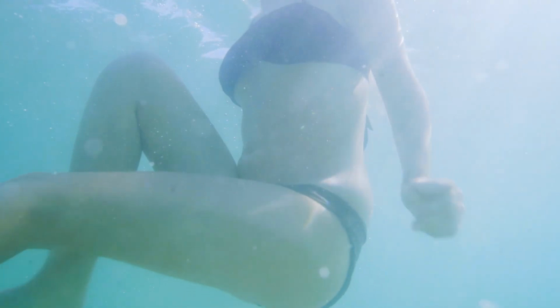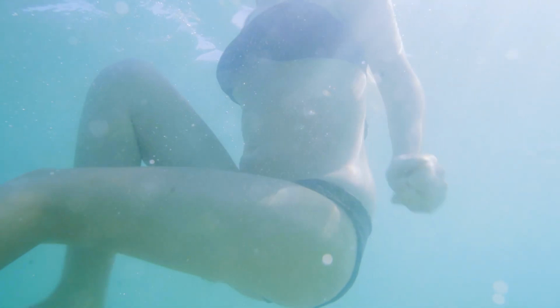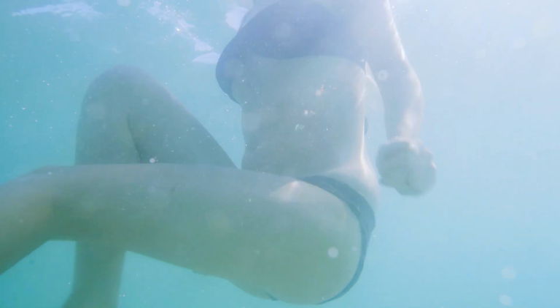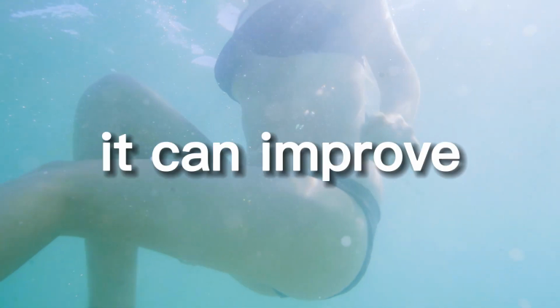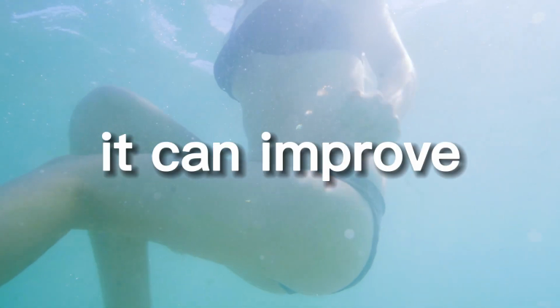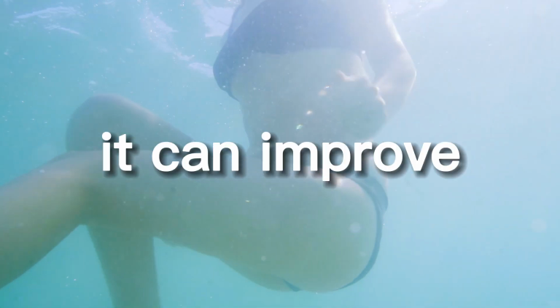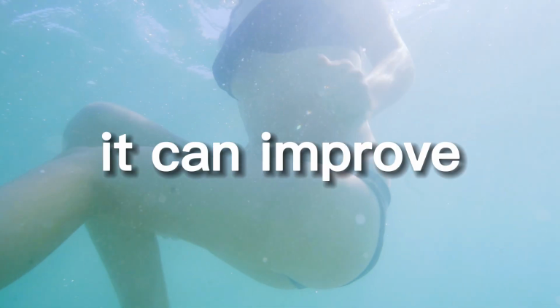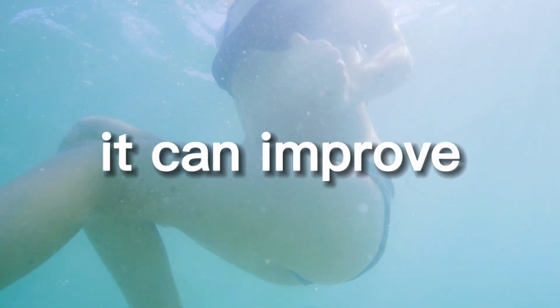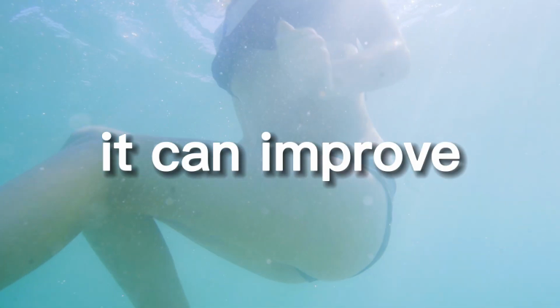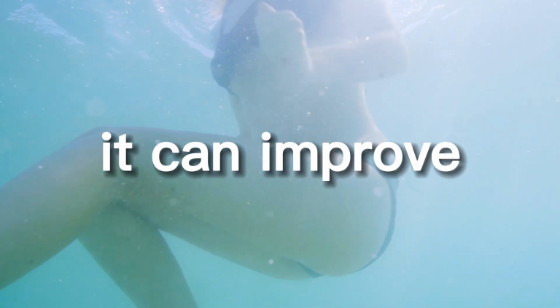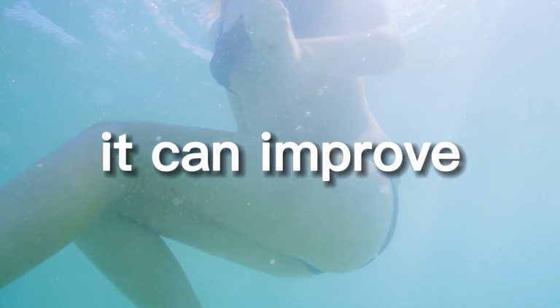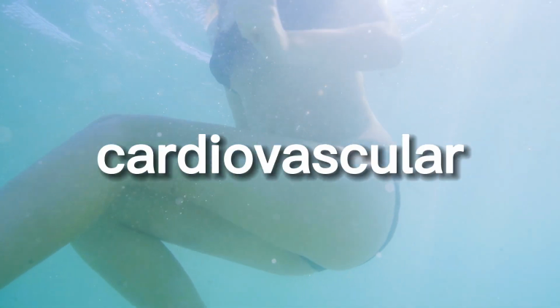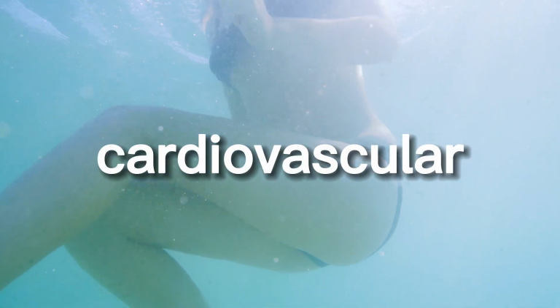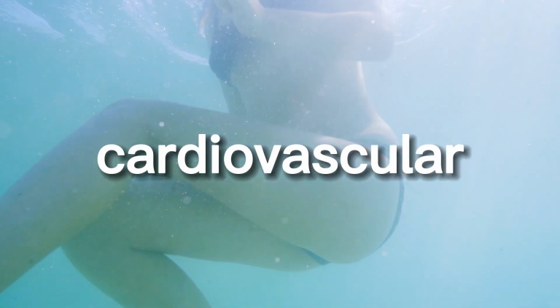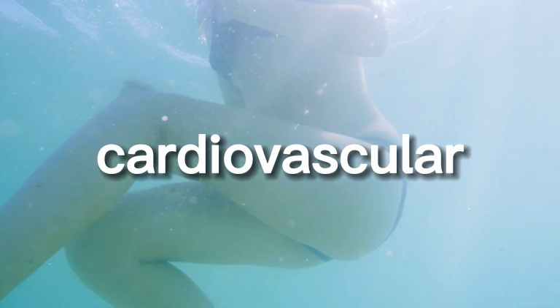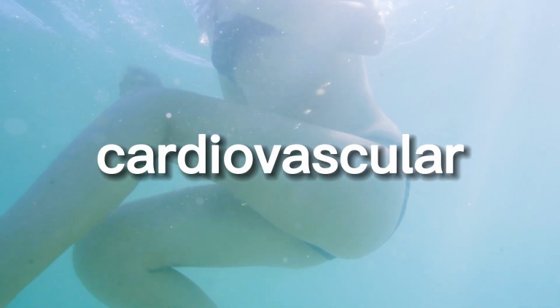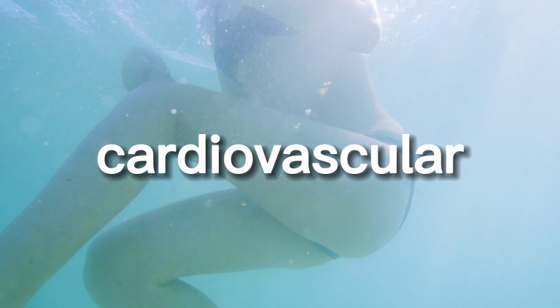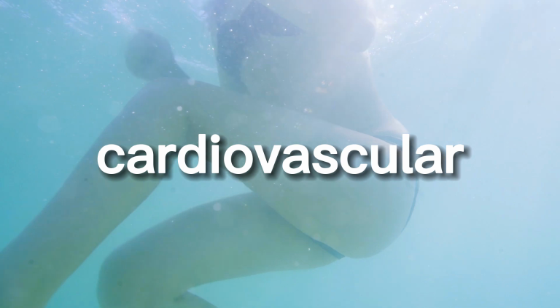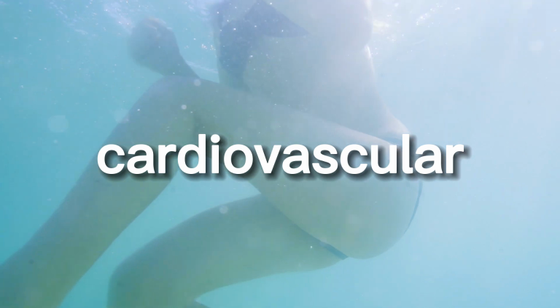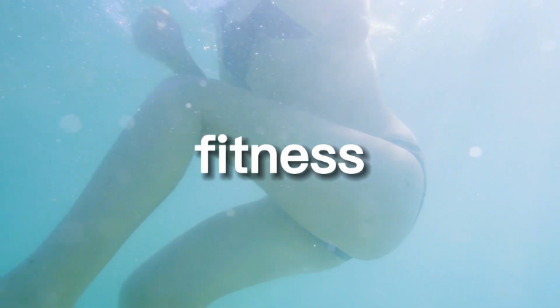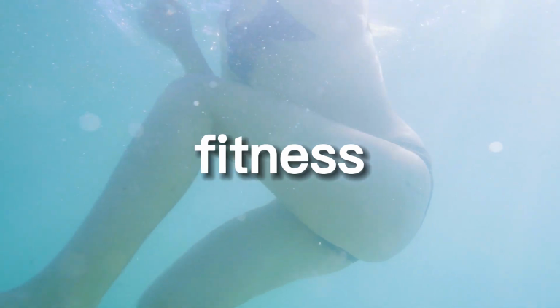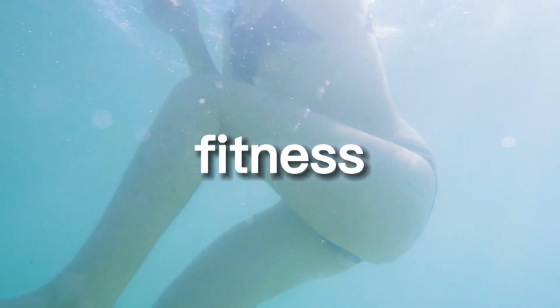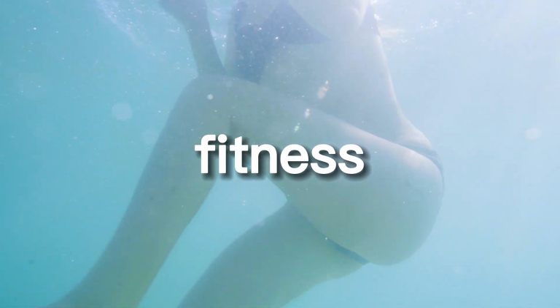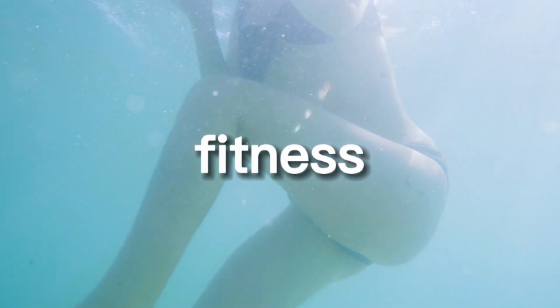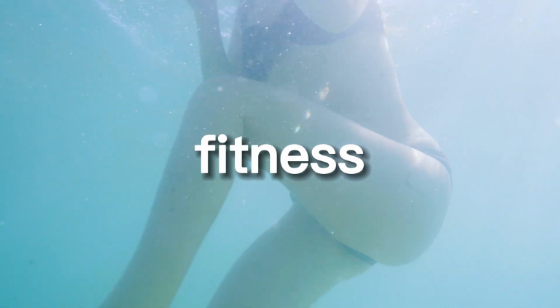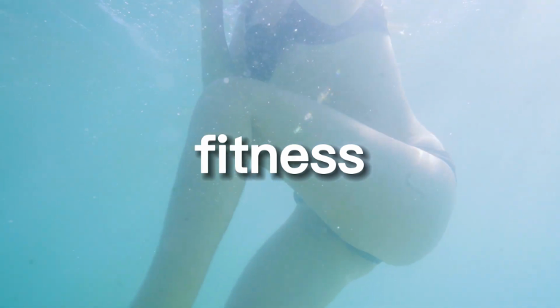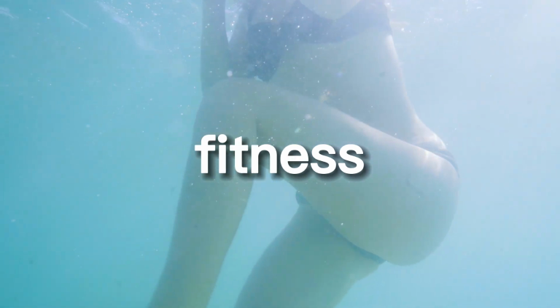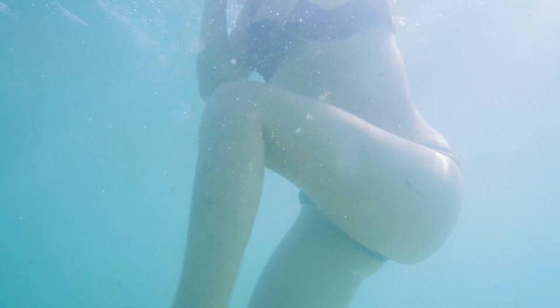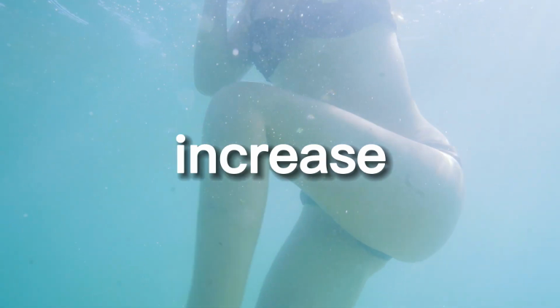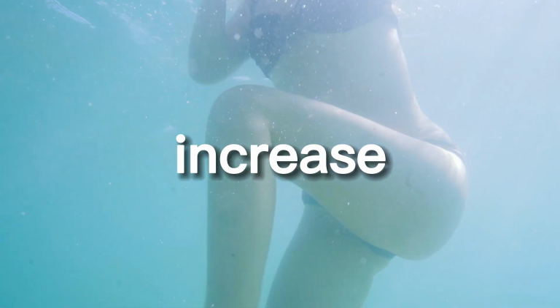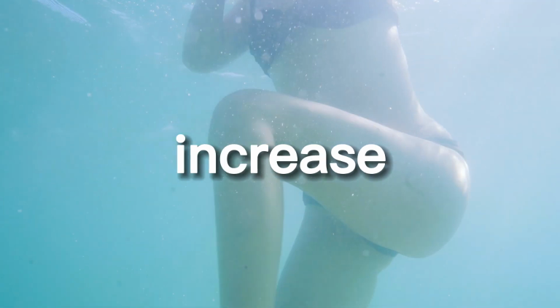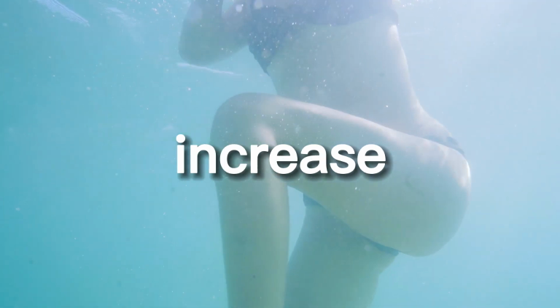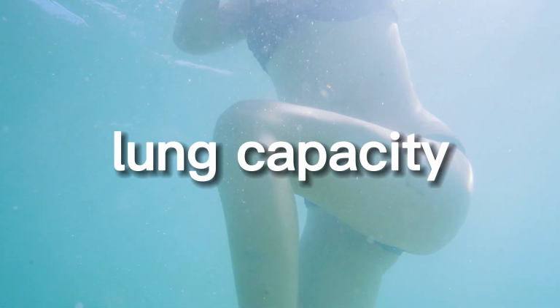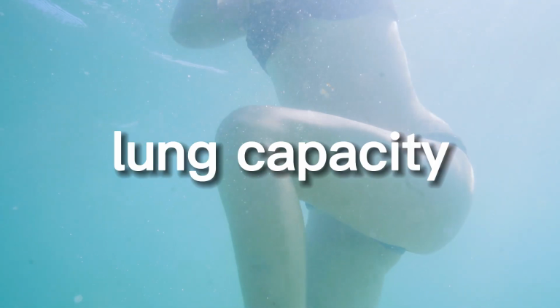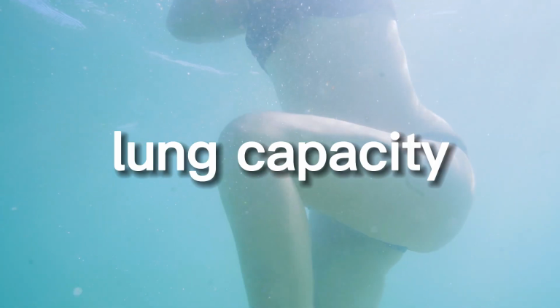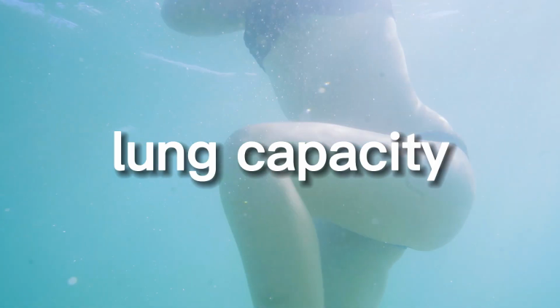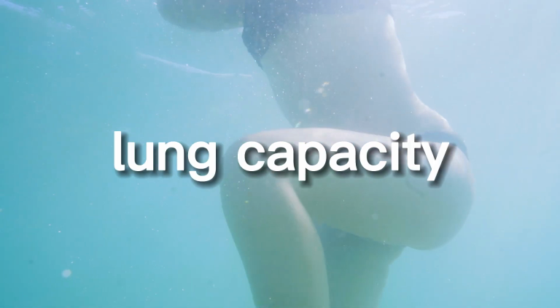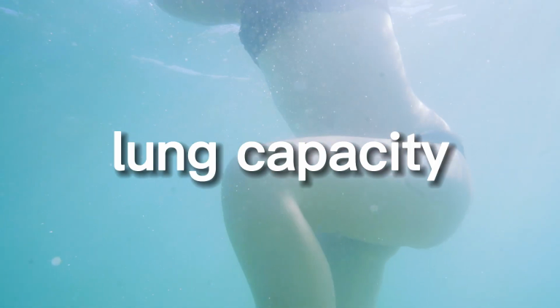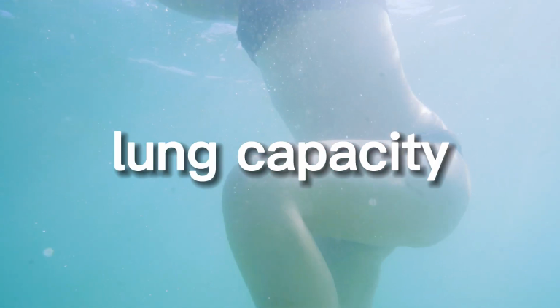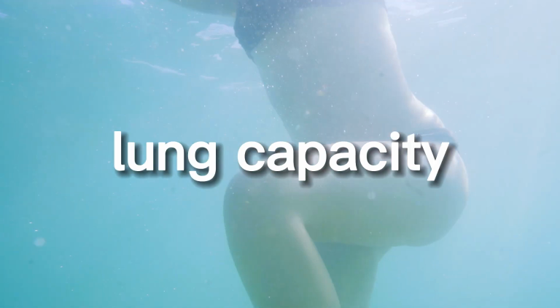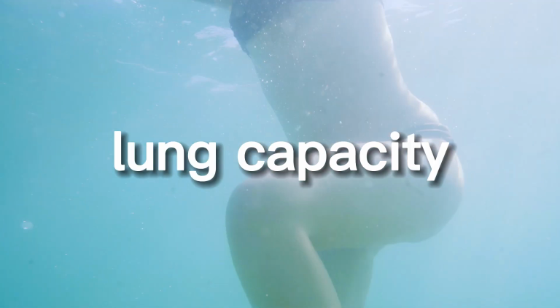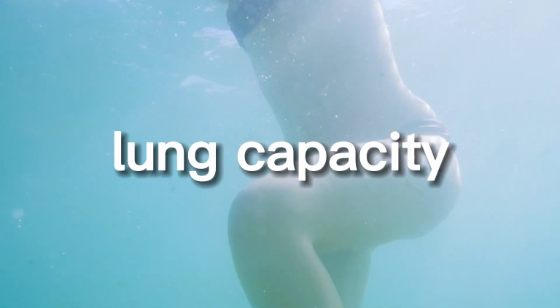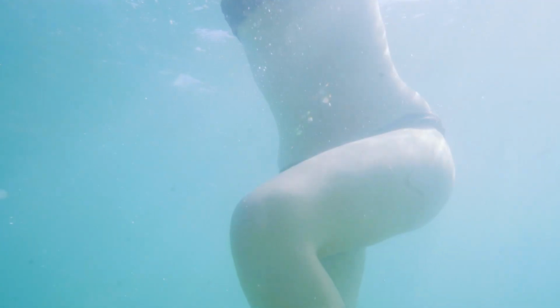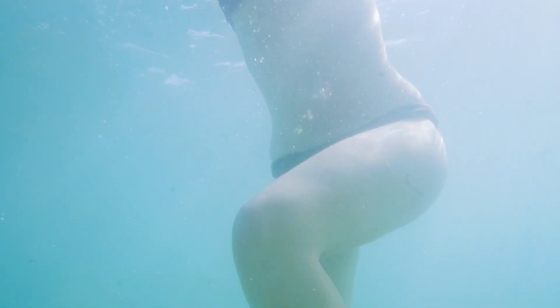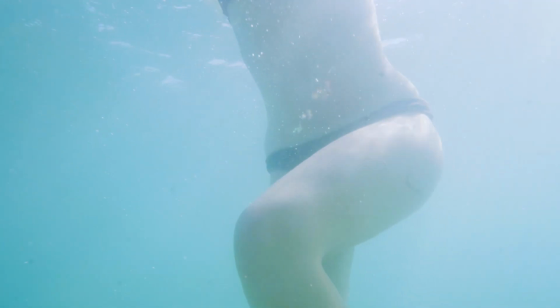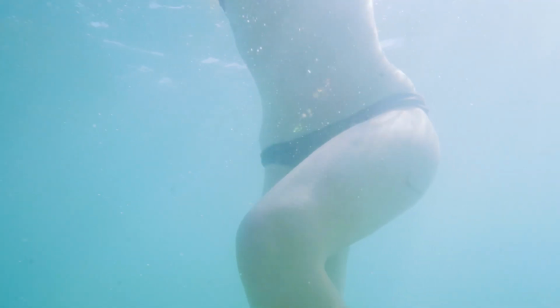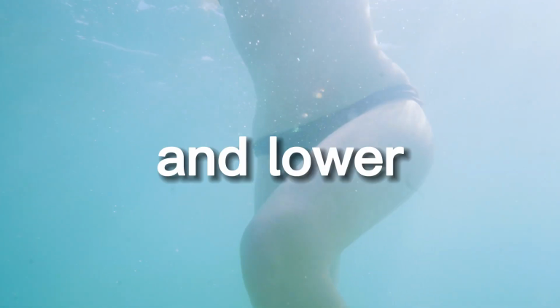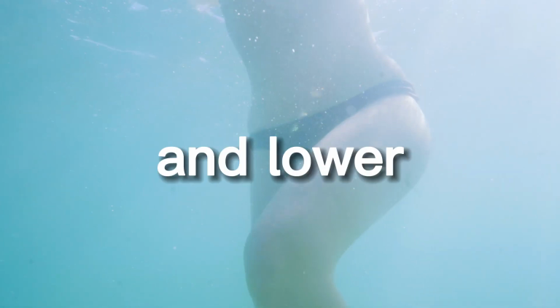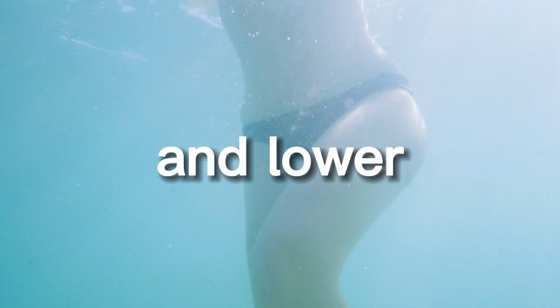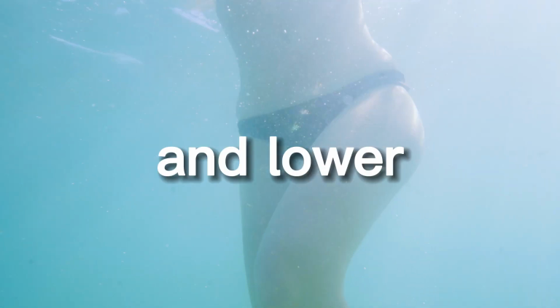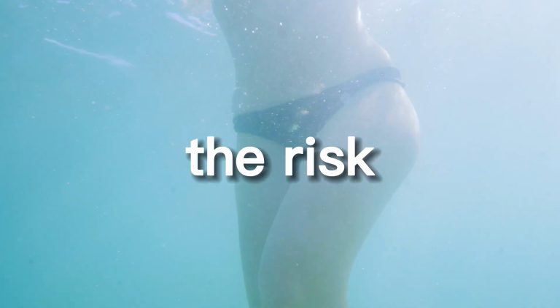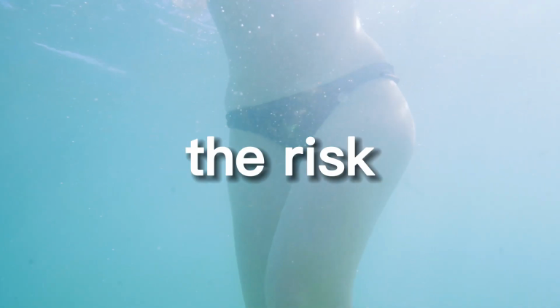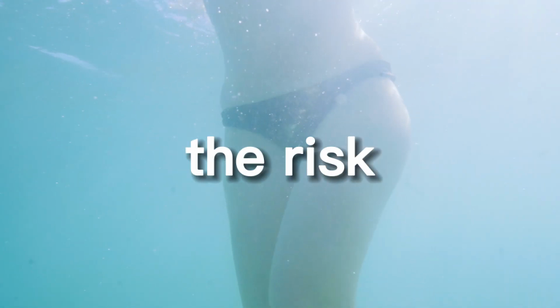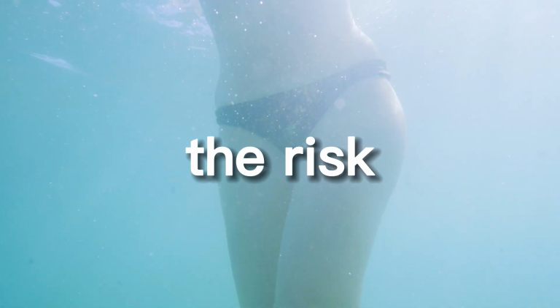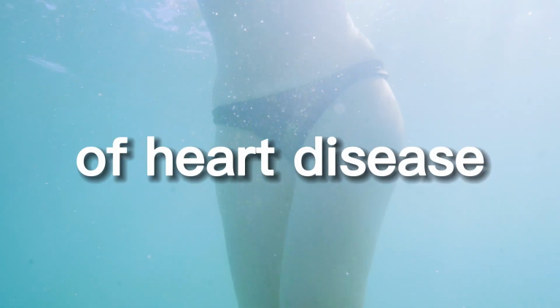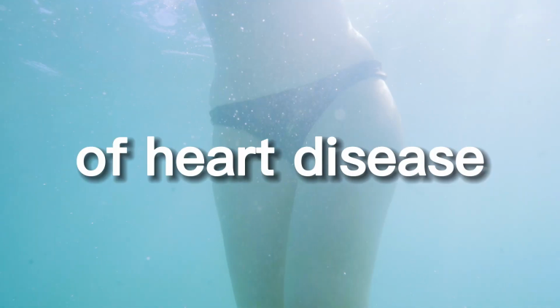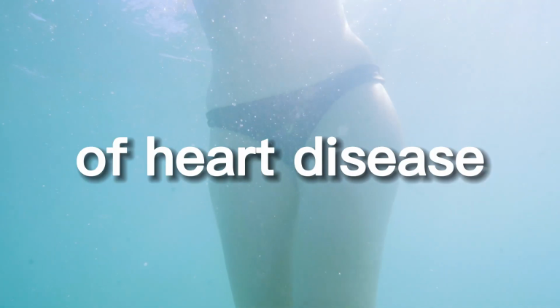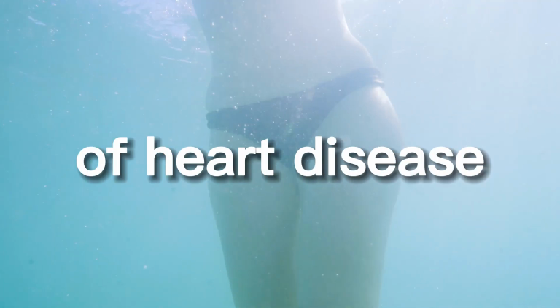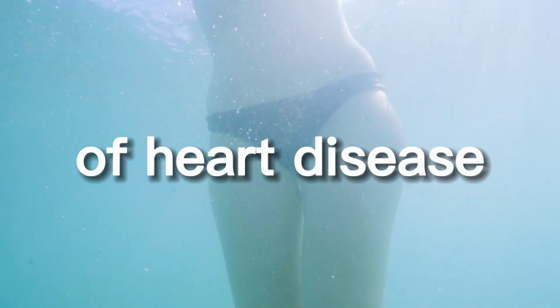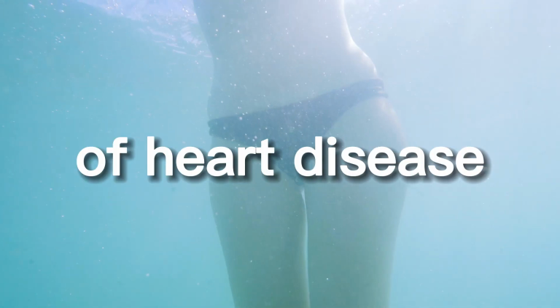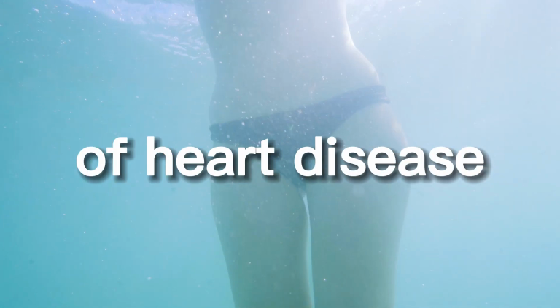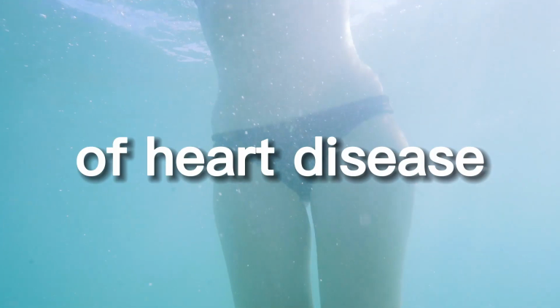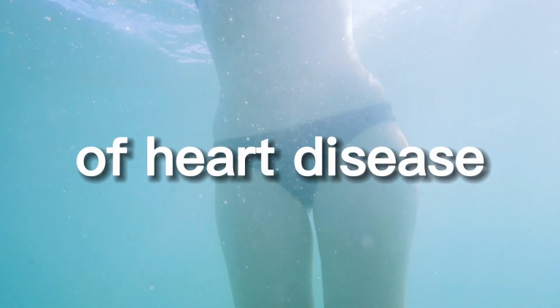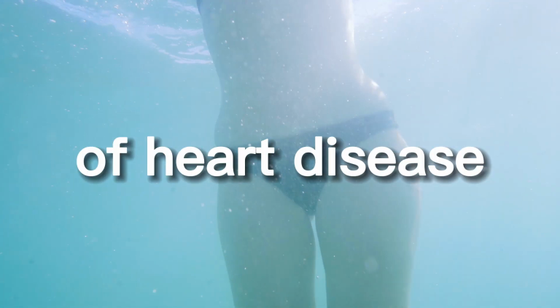Swimming can improve cardiovascular fitness, increase lung capacity, and lower the risk of heart disease.